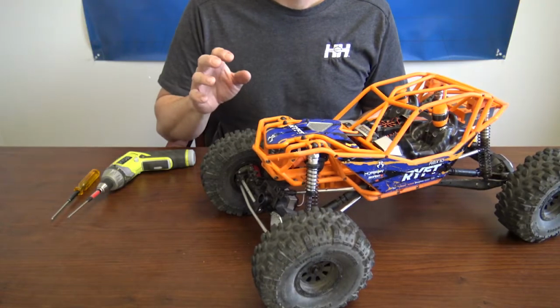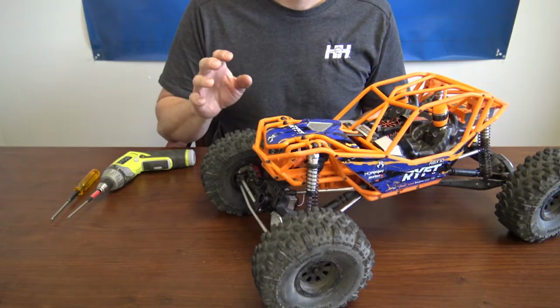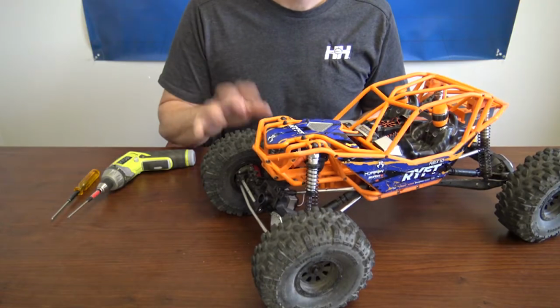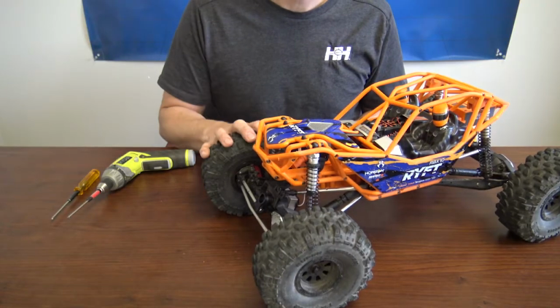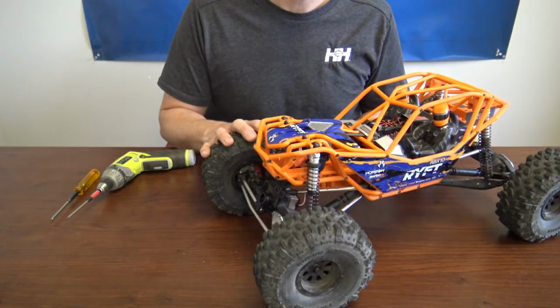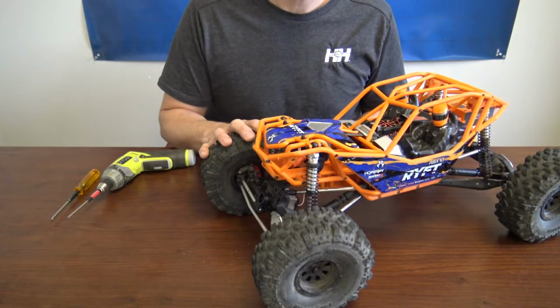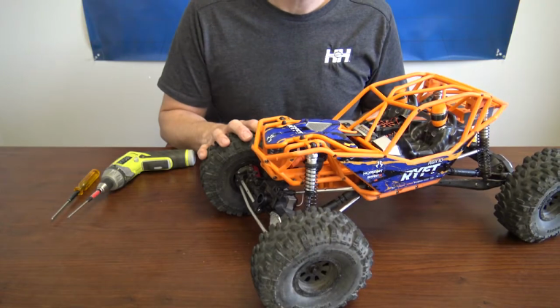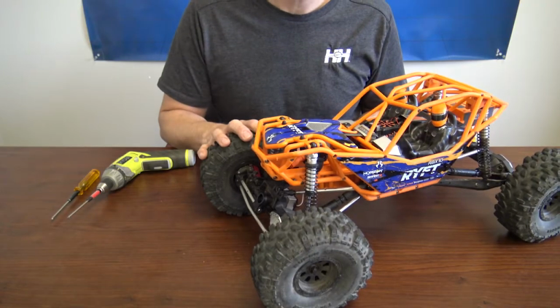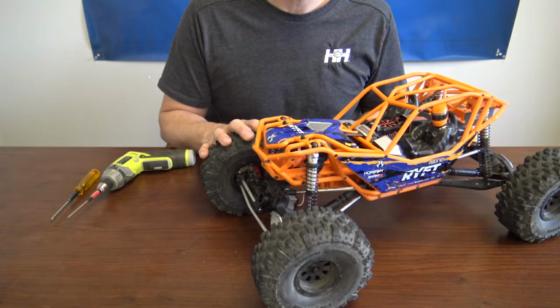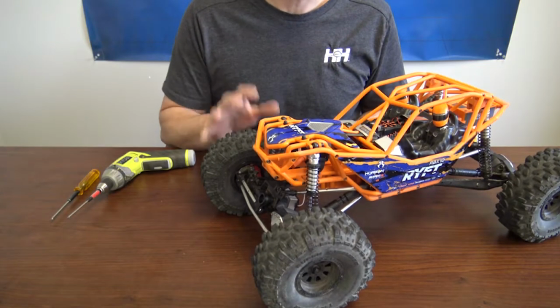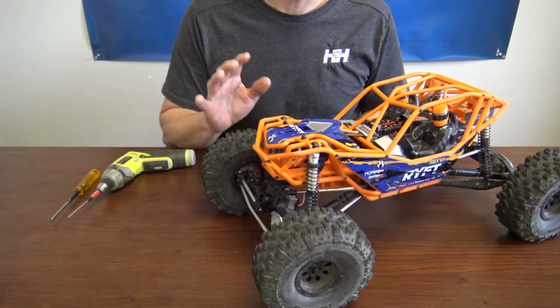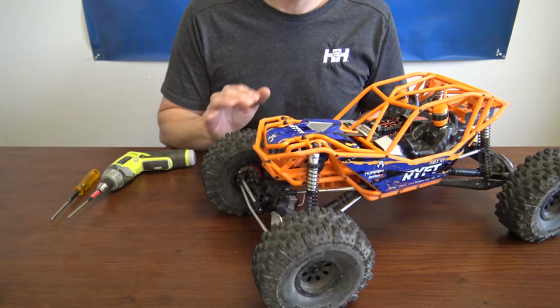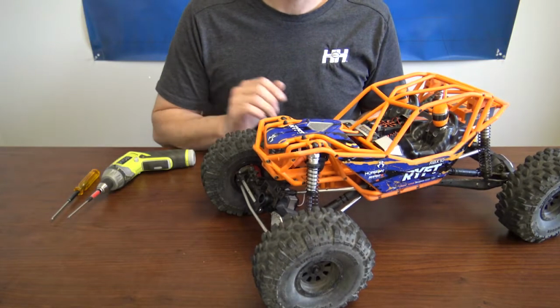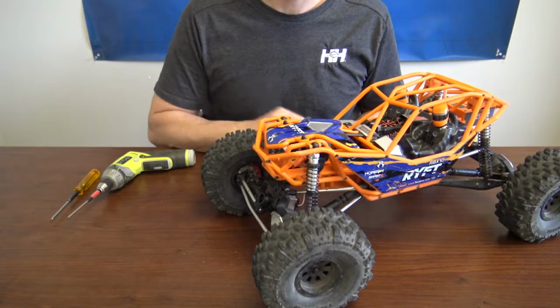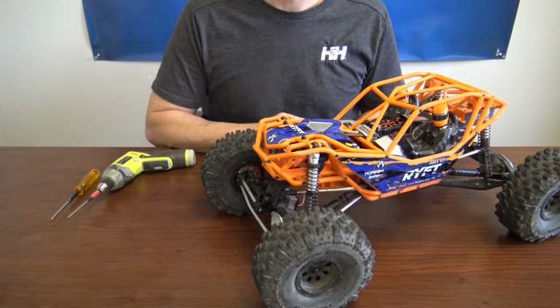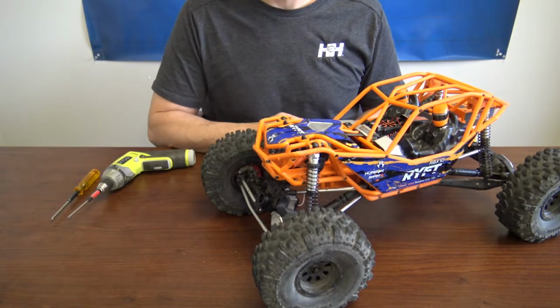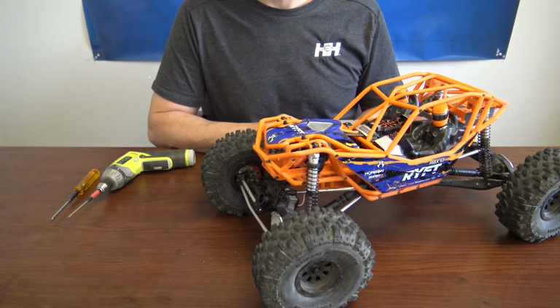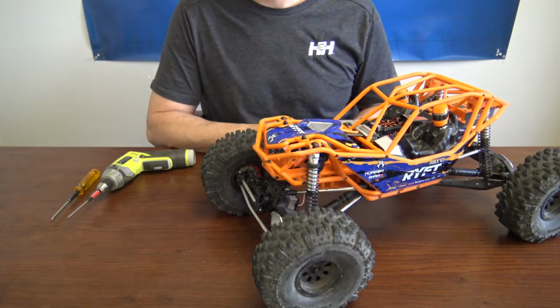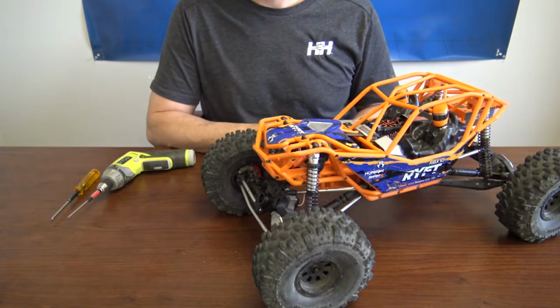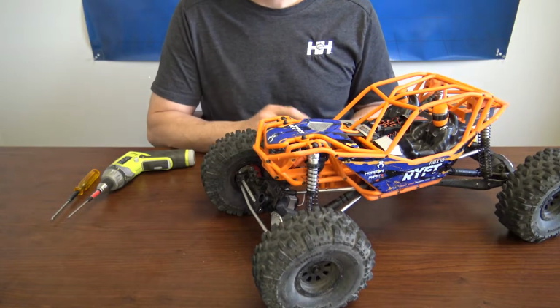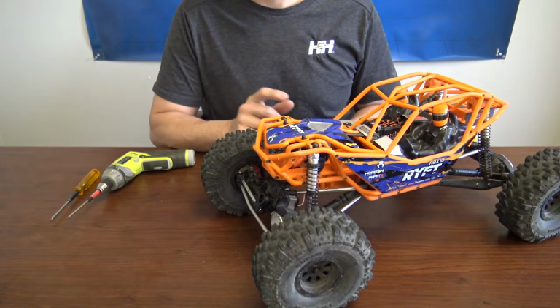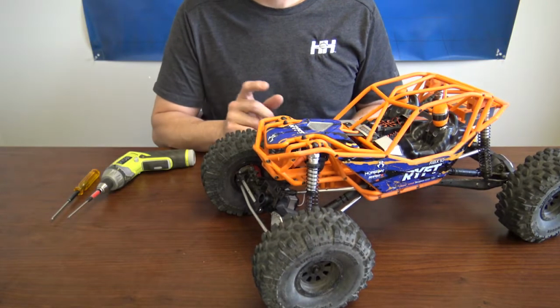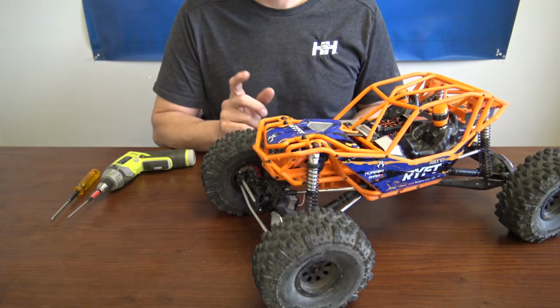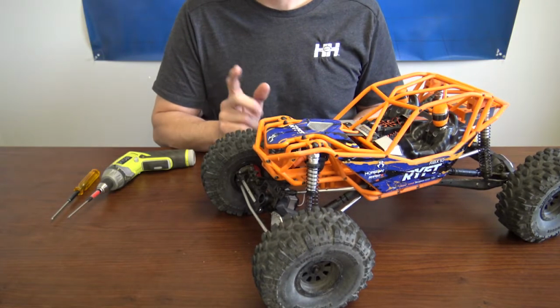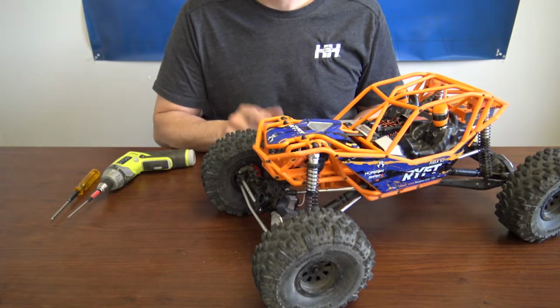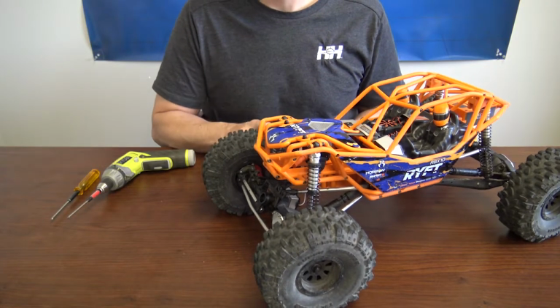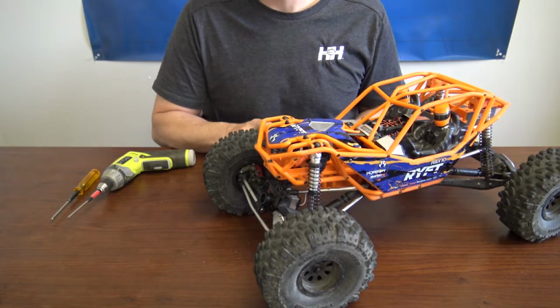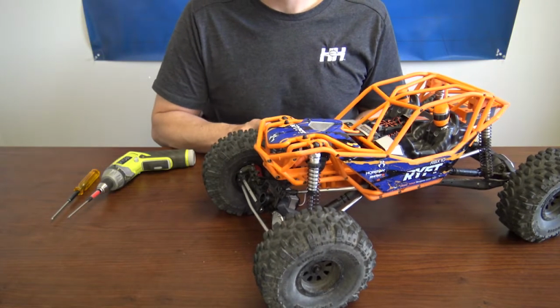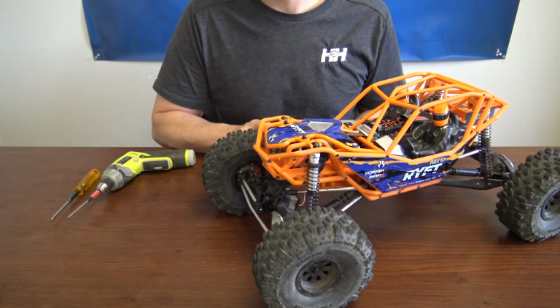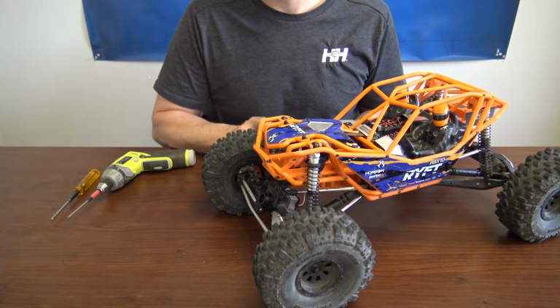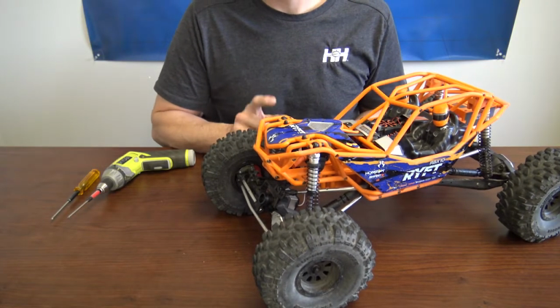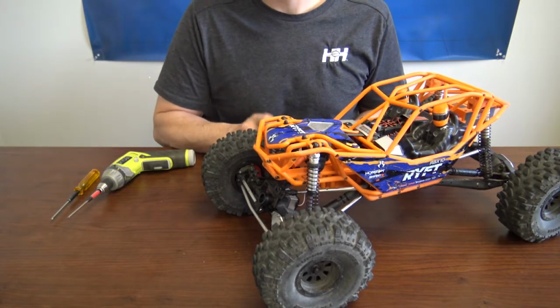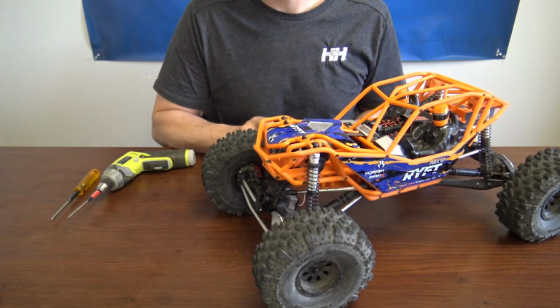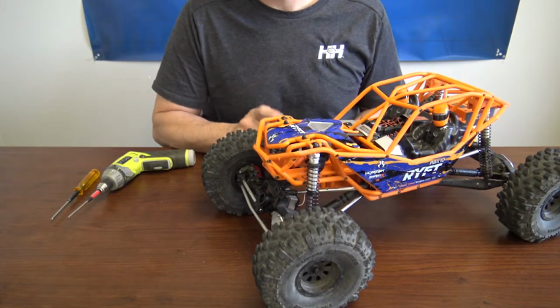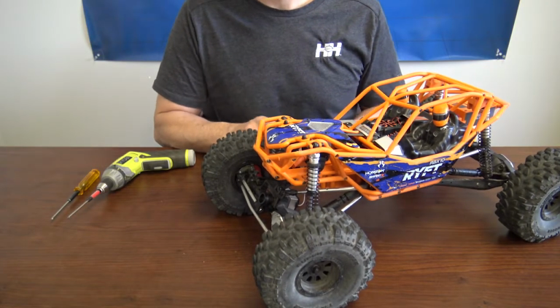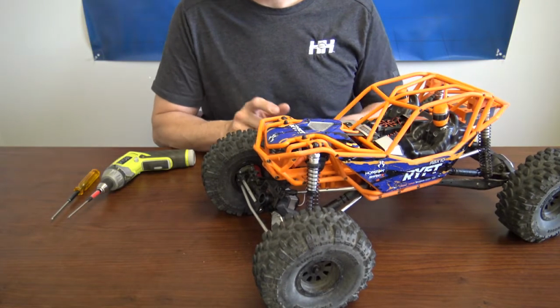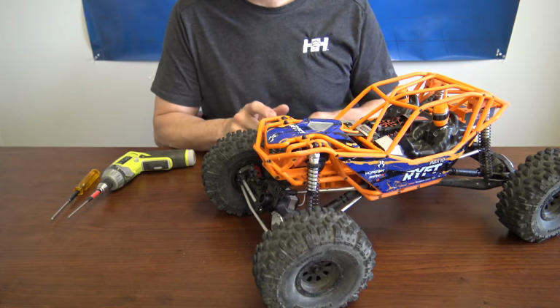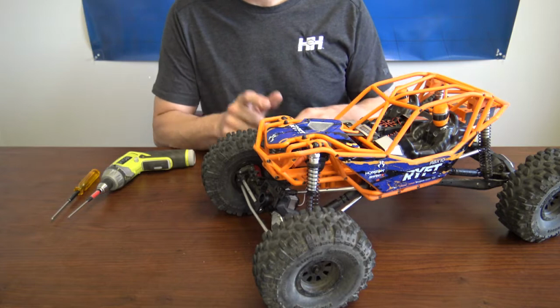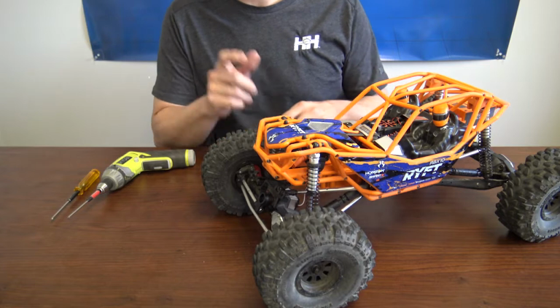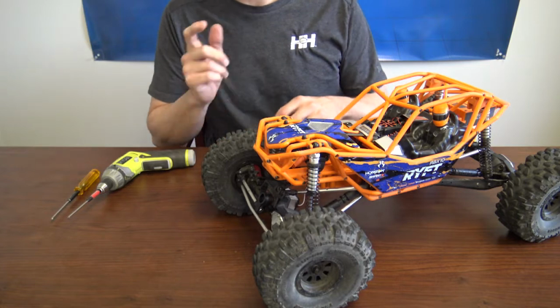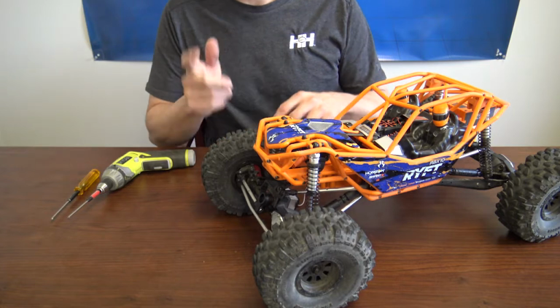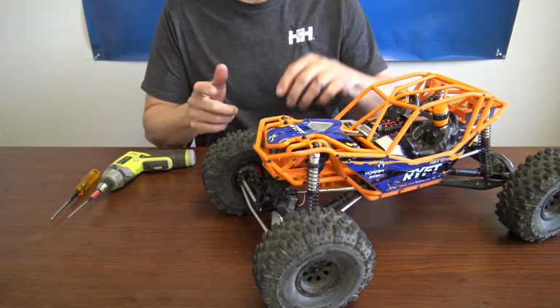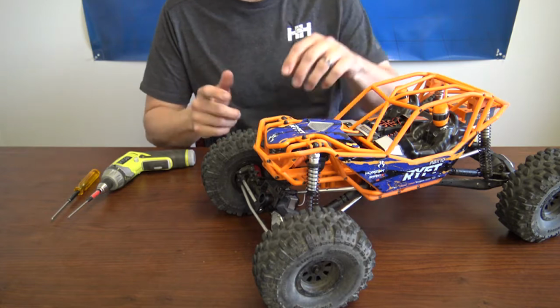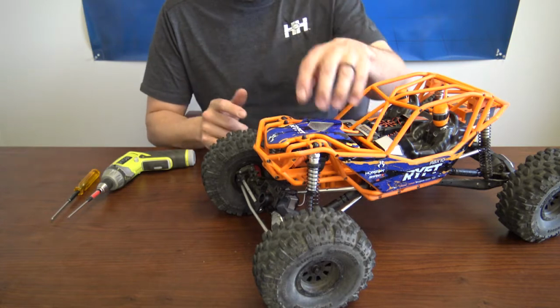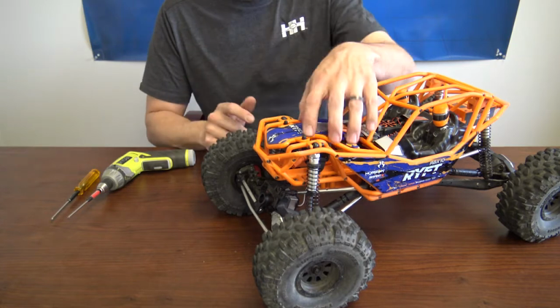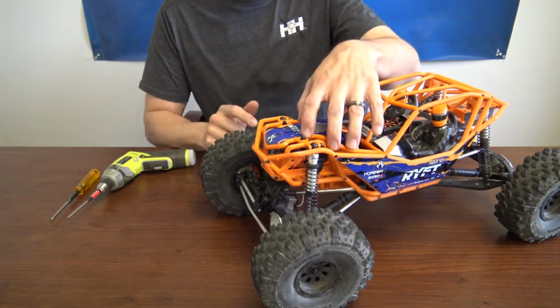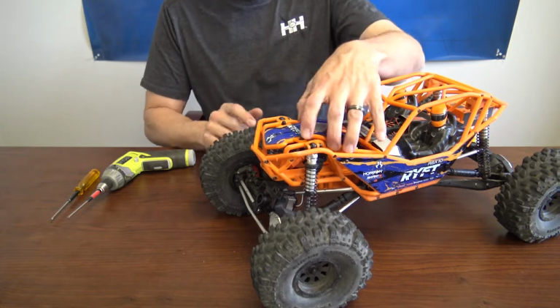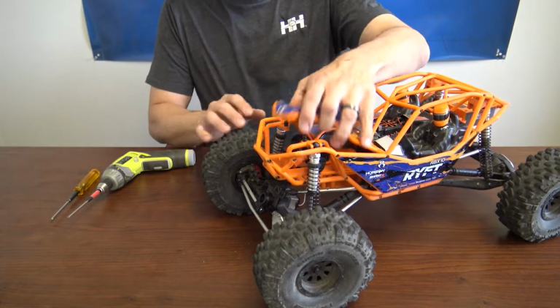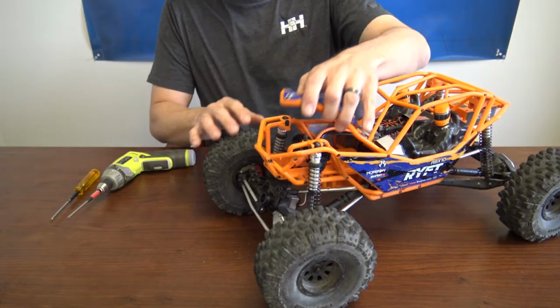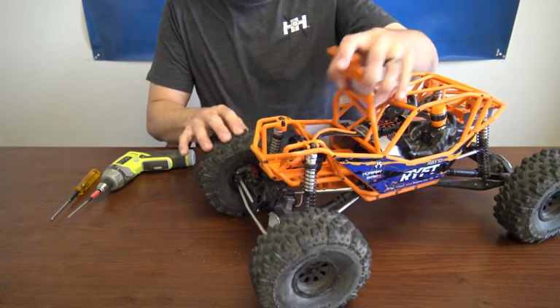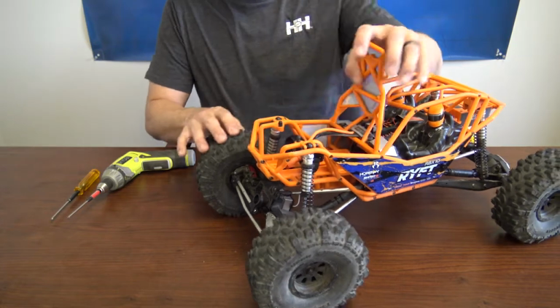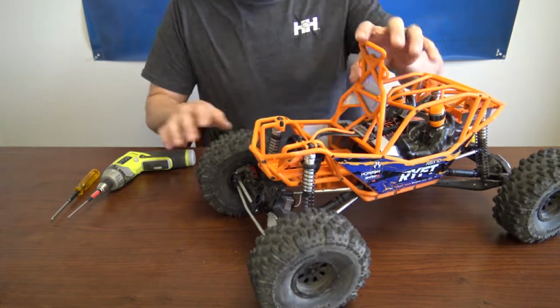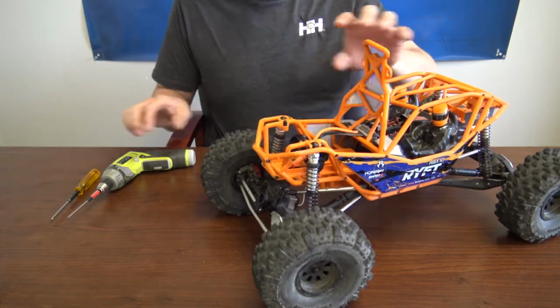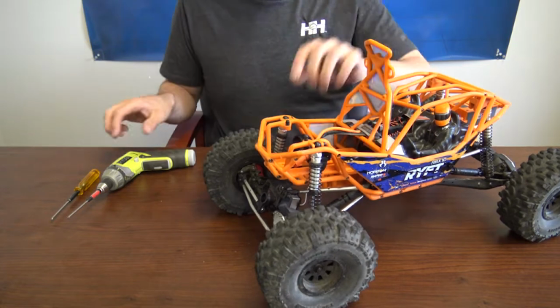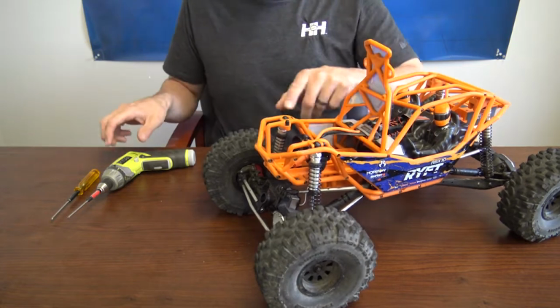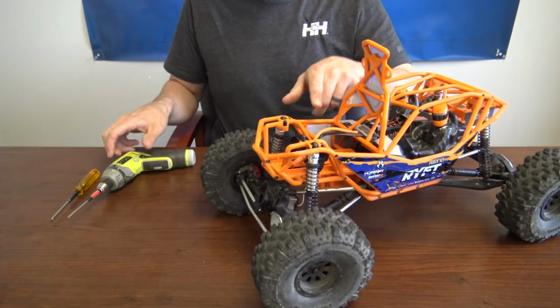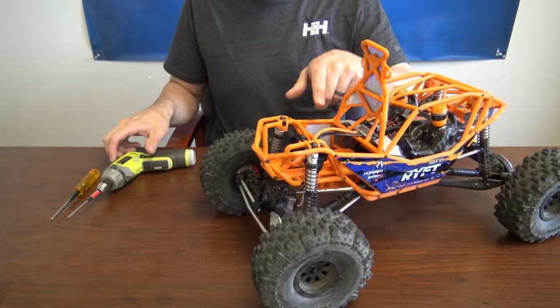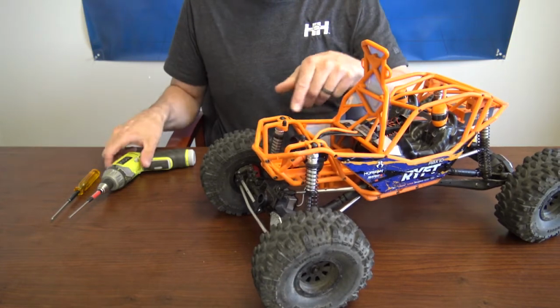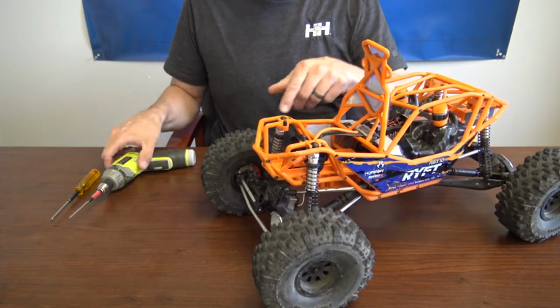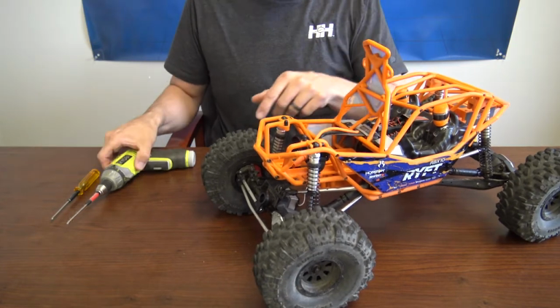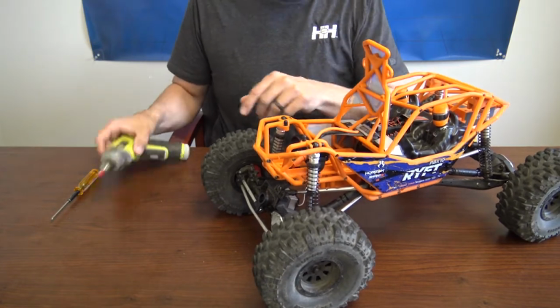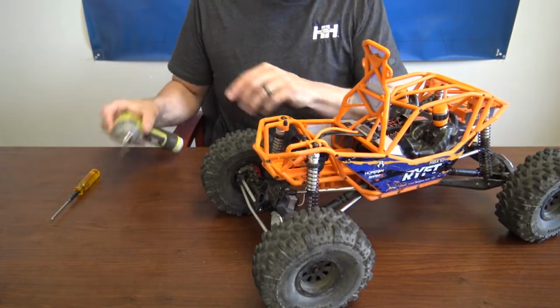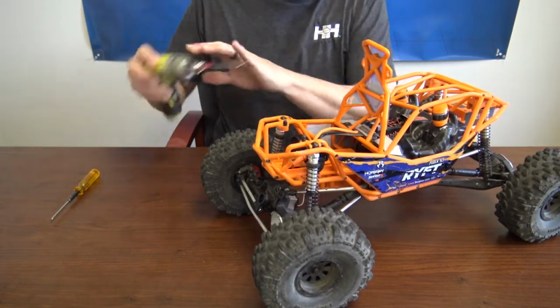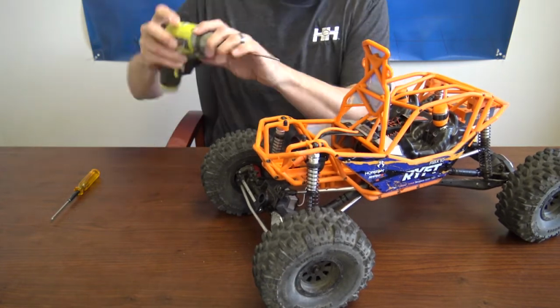First, we're going to start by taking the old servo out. We're going to start by taking the receiver box out to get to the servo plug — two screws on top.